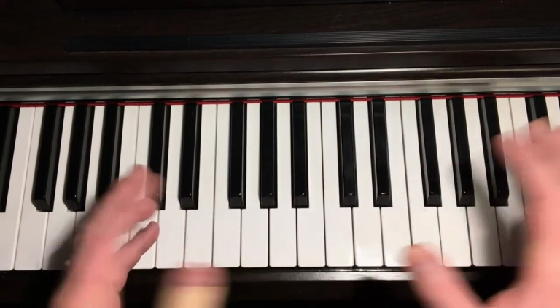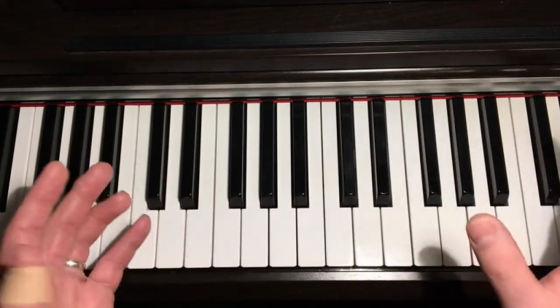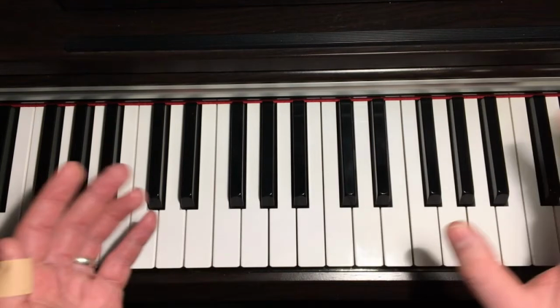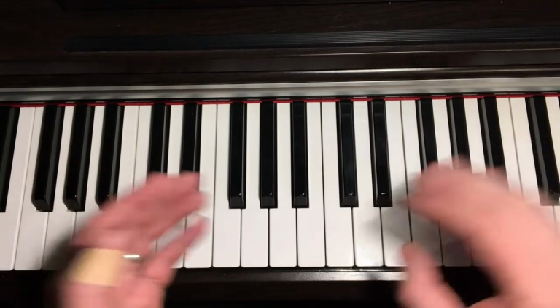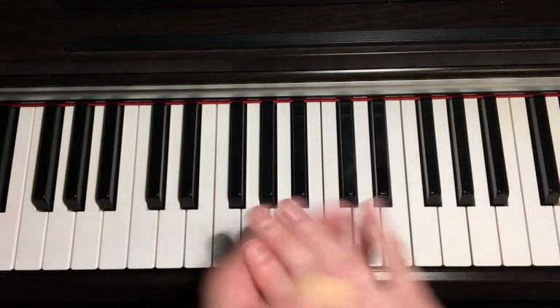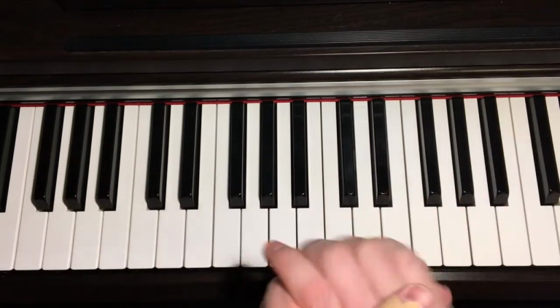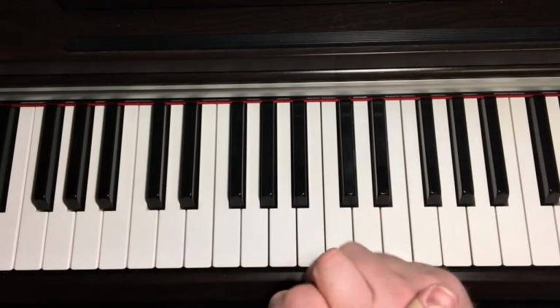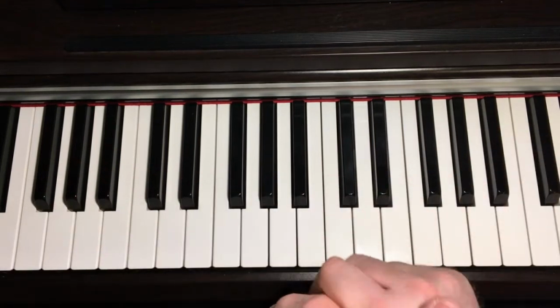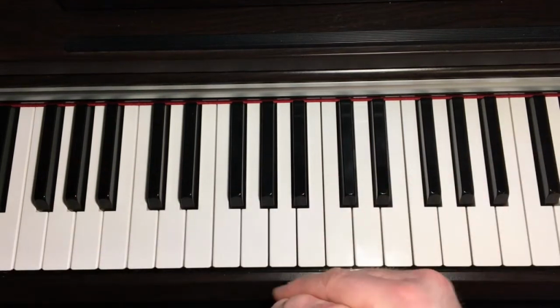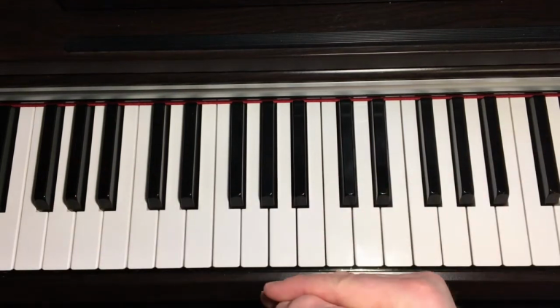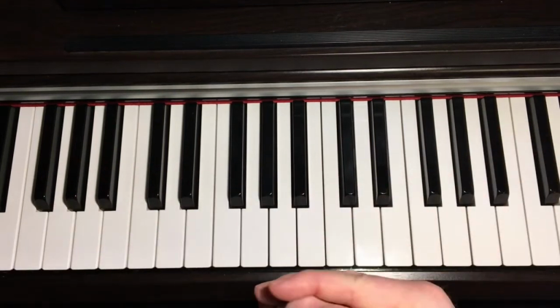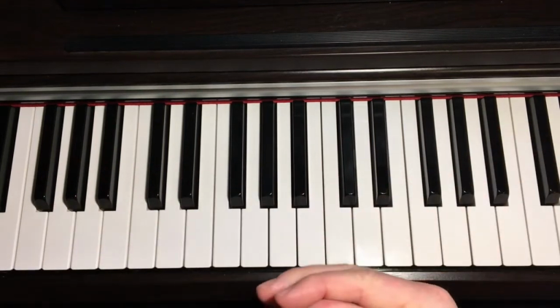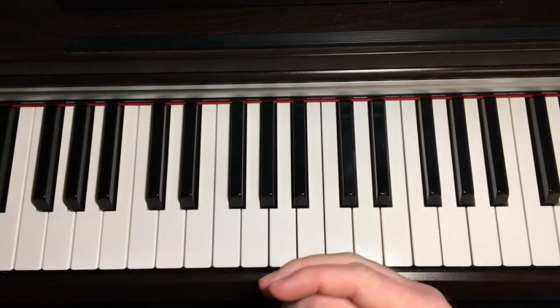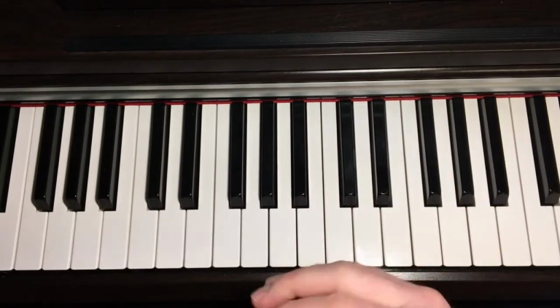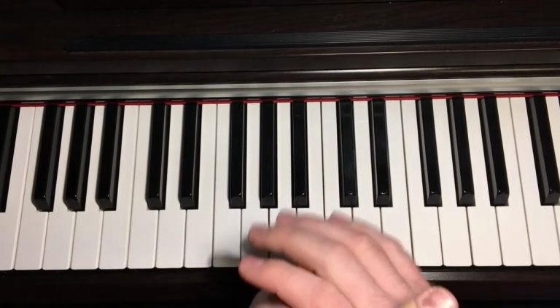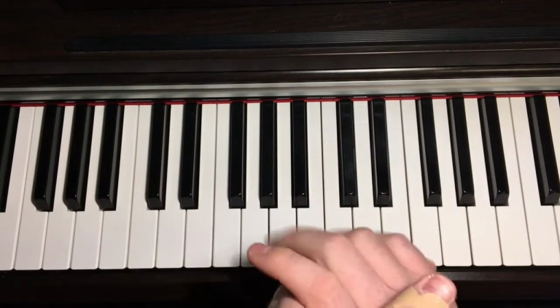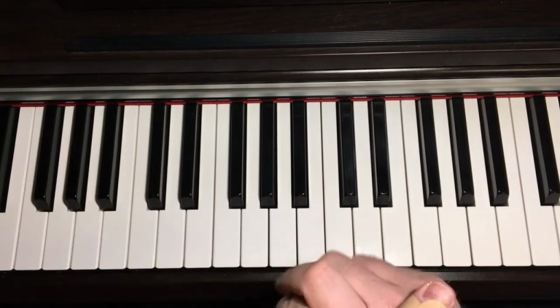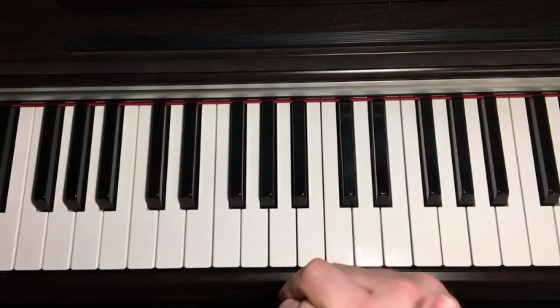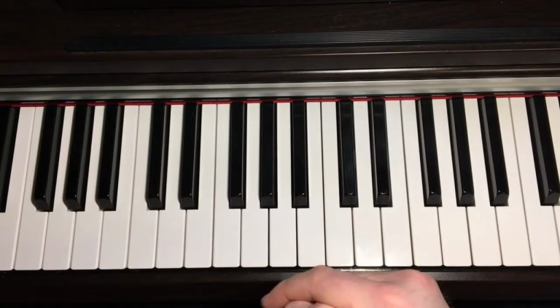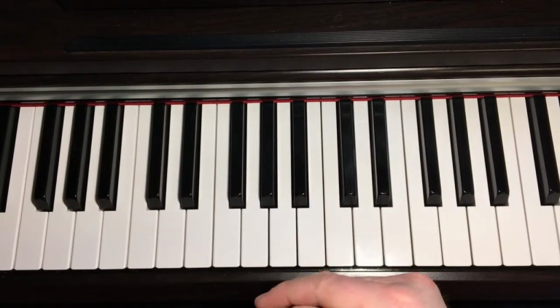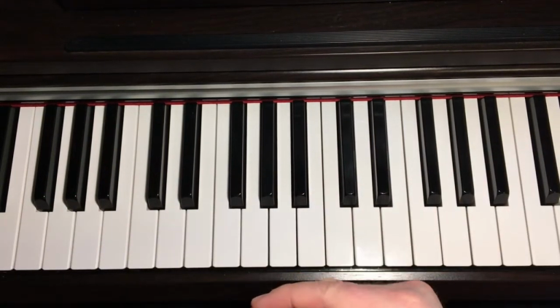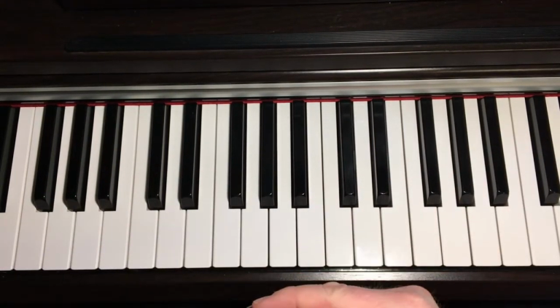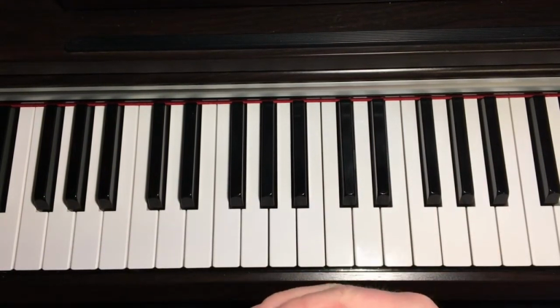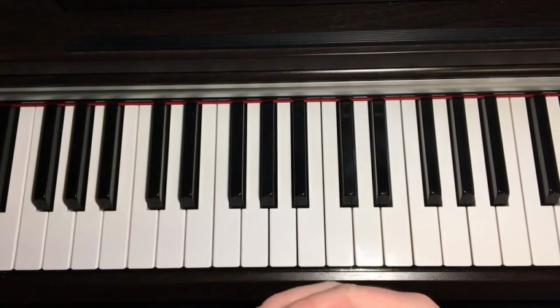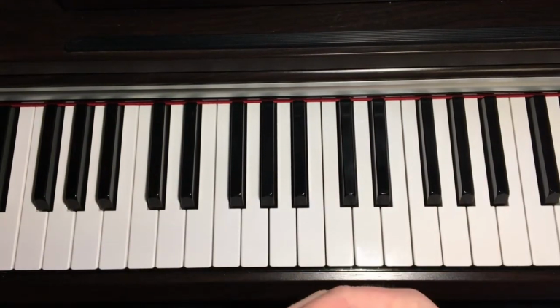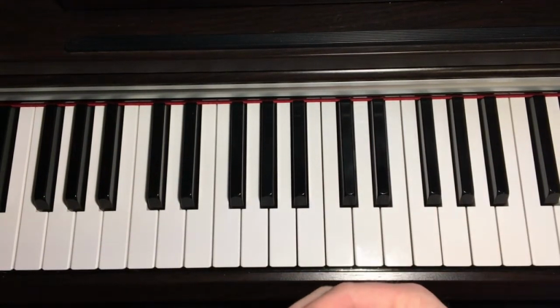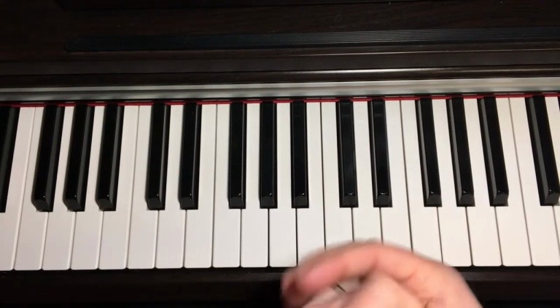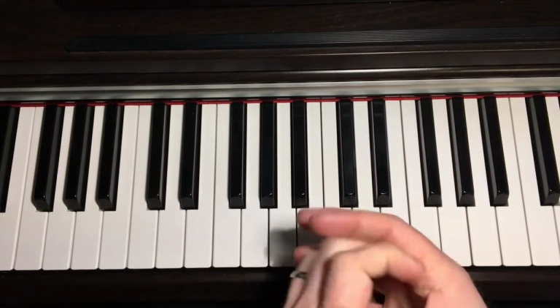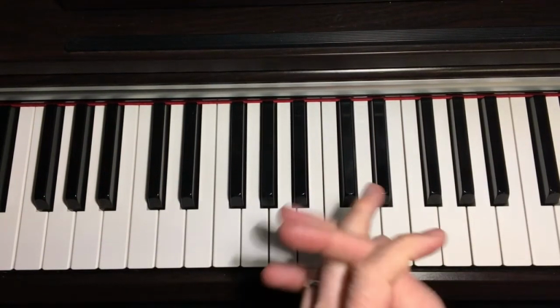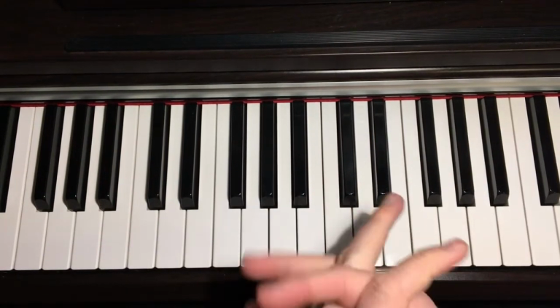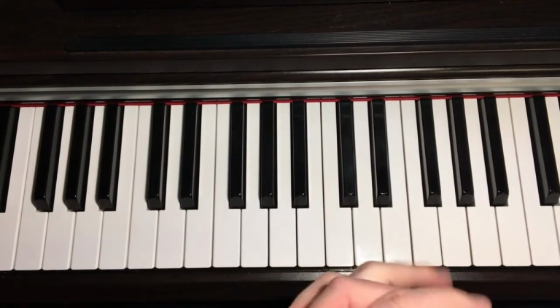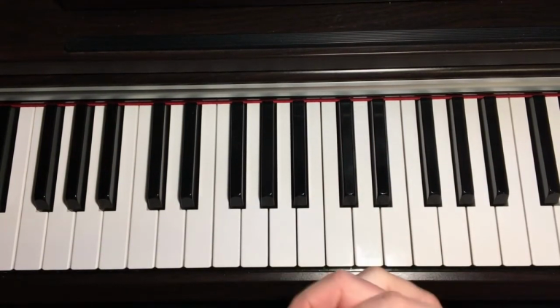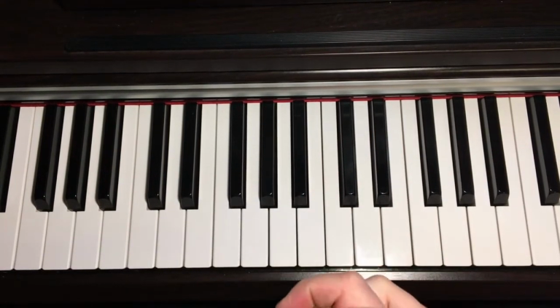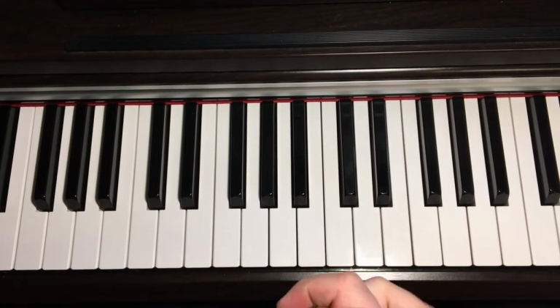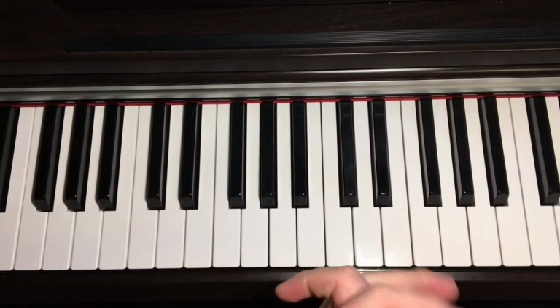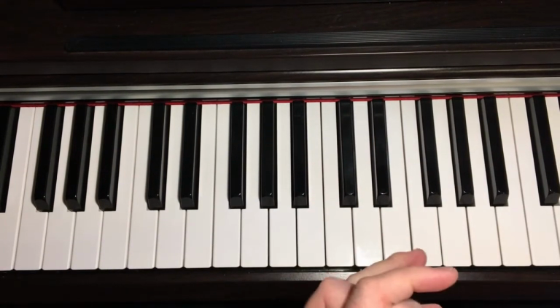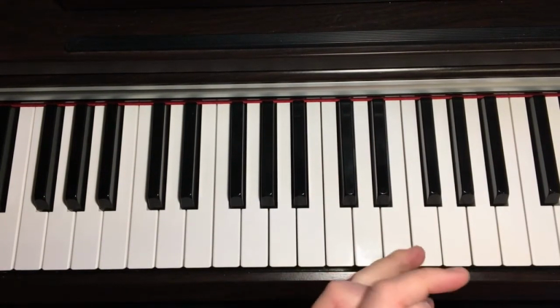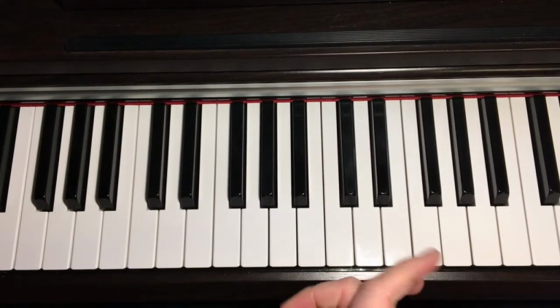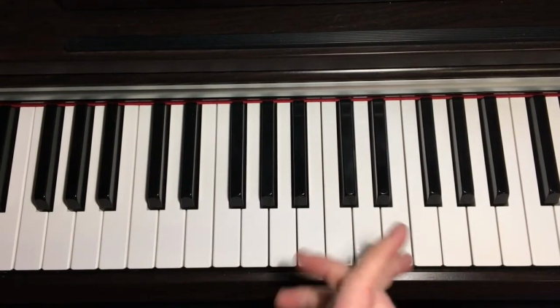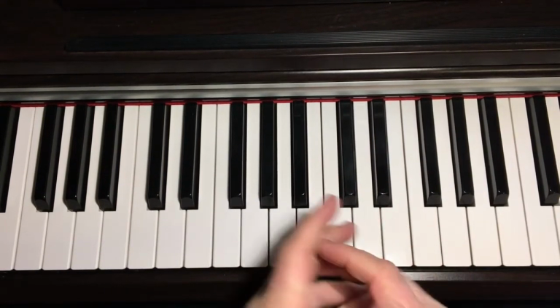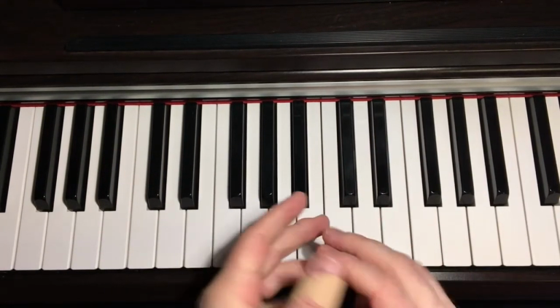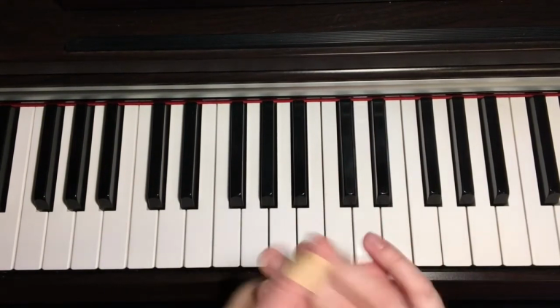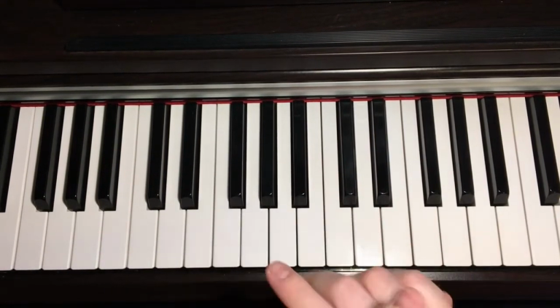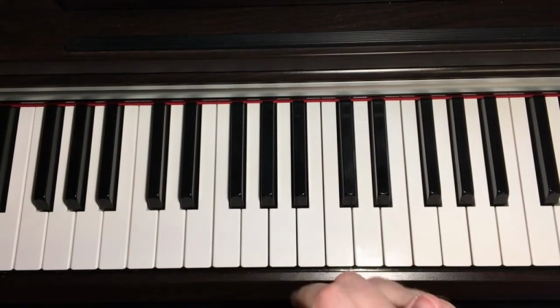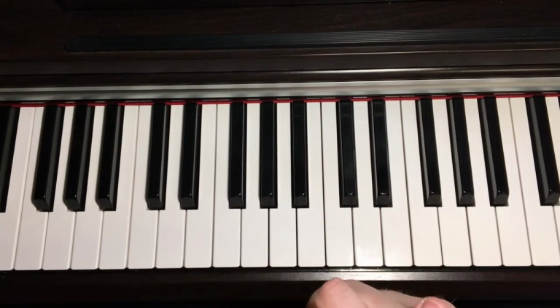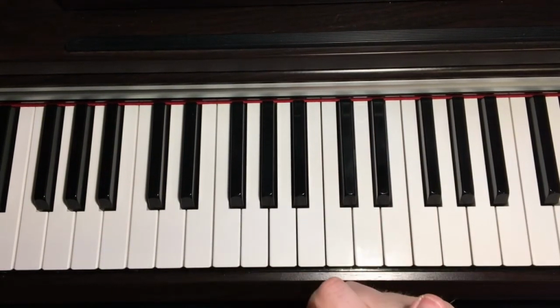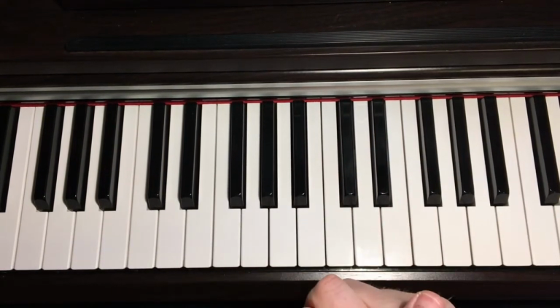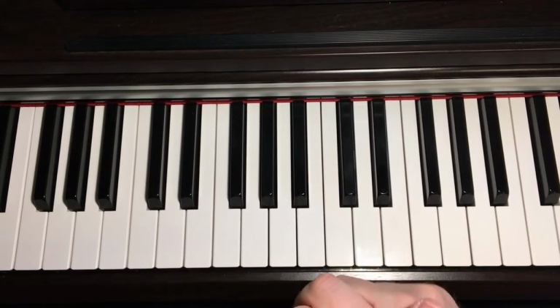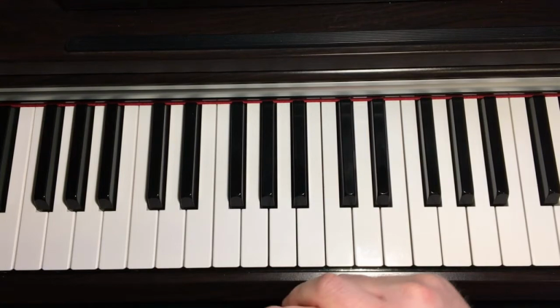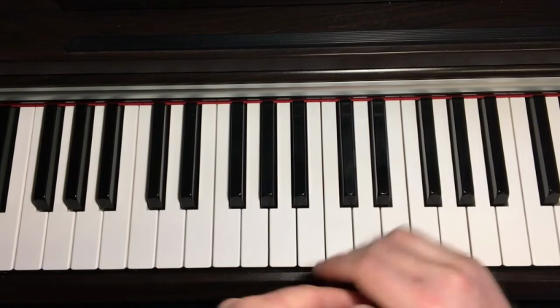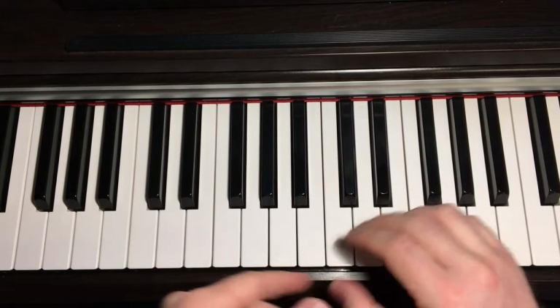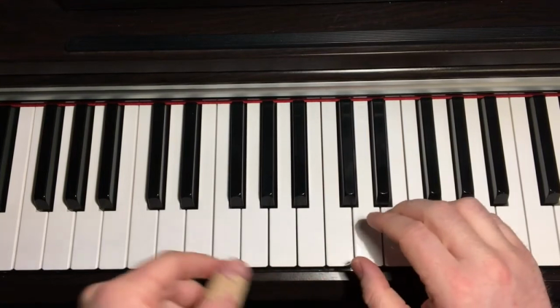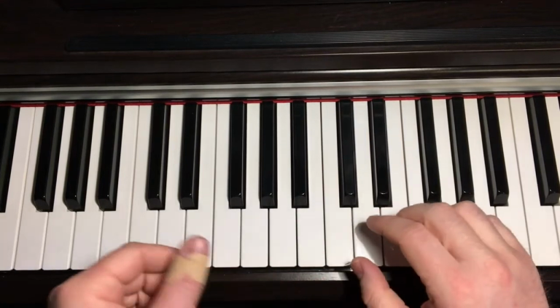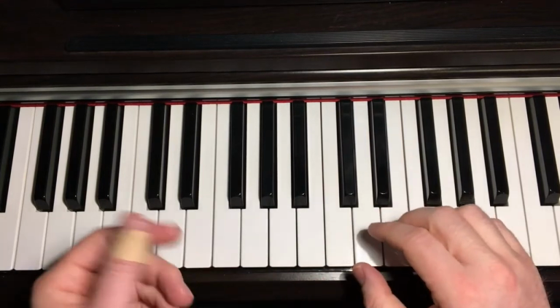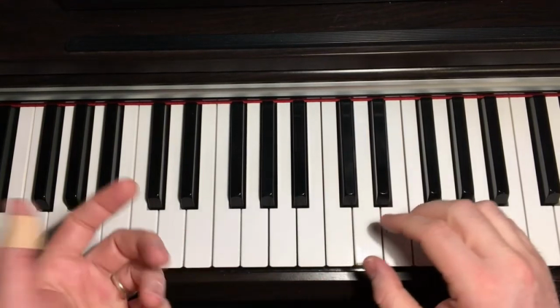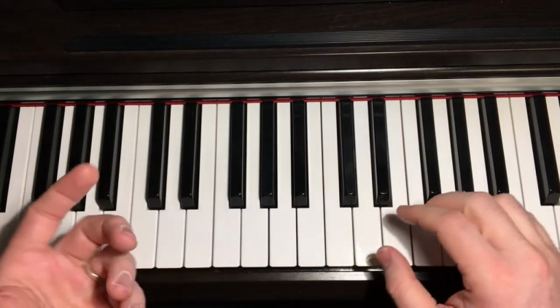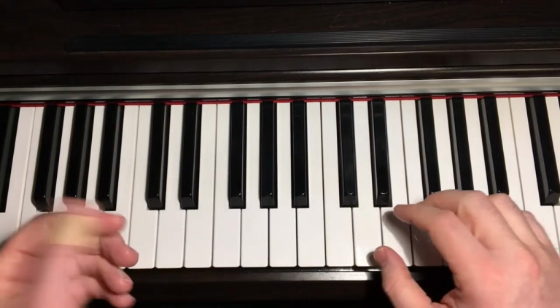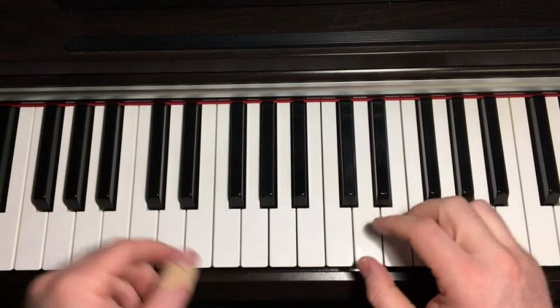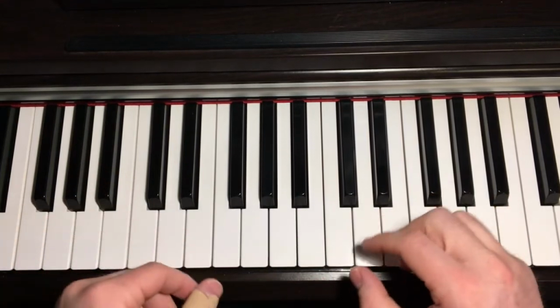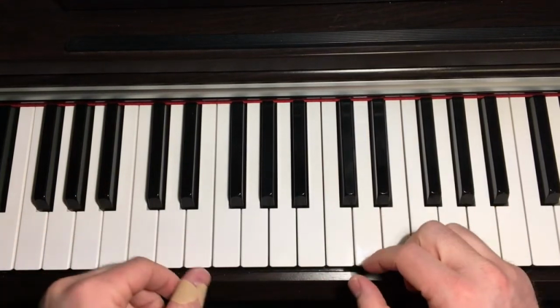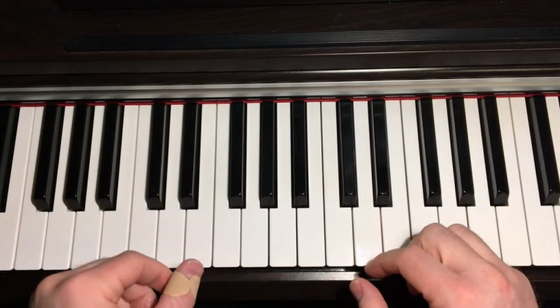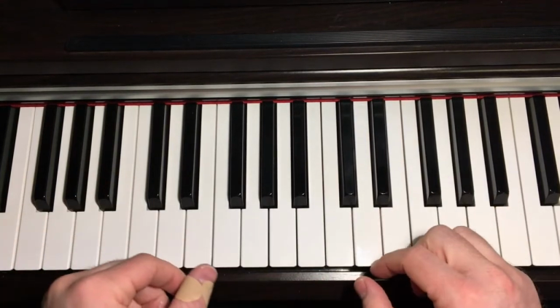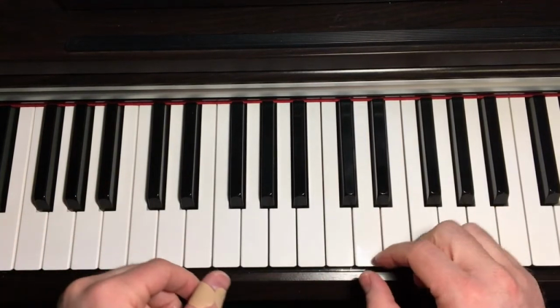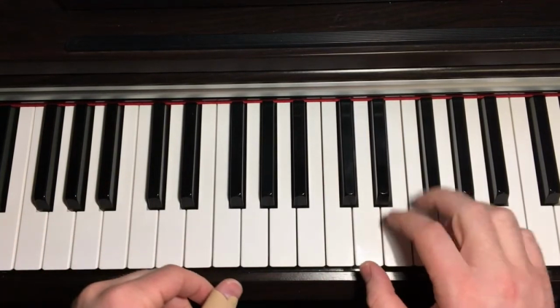So the last part all together then... Okay, so if you've got all those parts practised slowly and you're comfortable with them, you can put the whole piece together again. So just one final time.